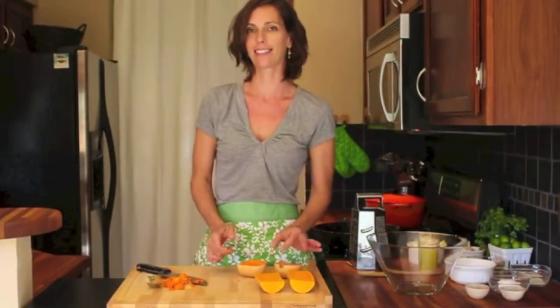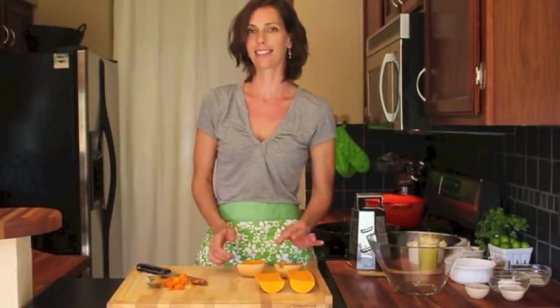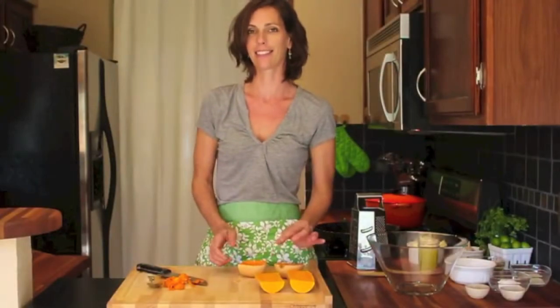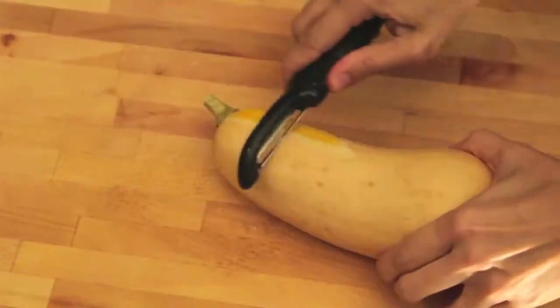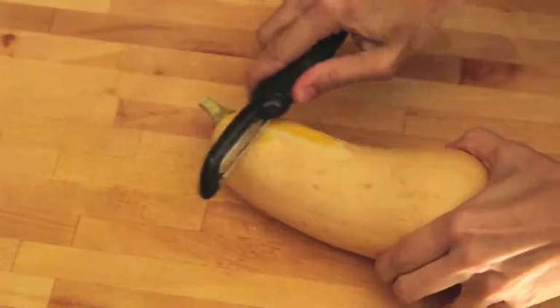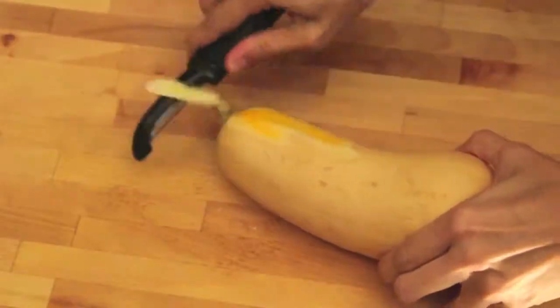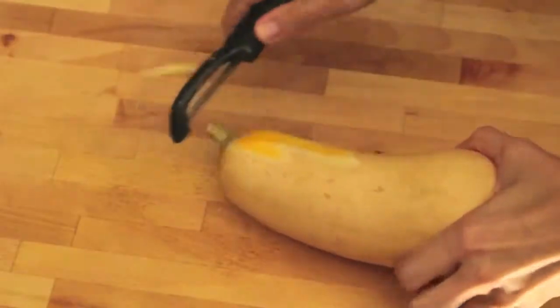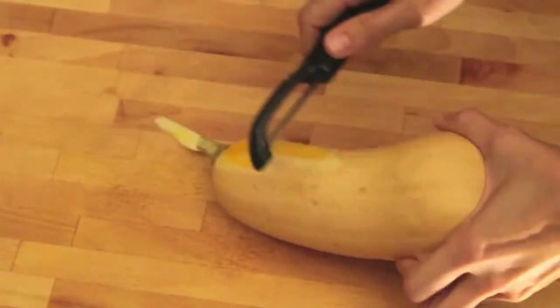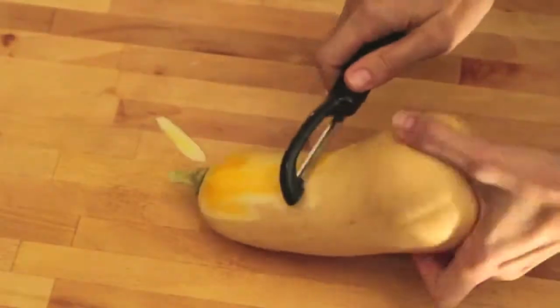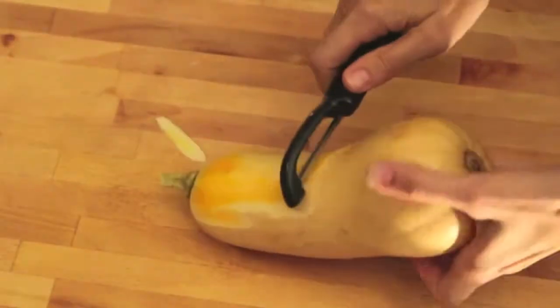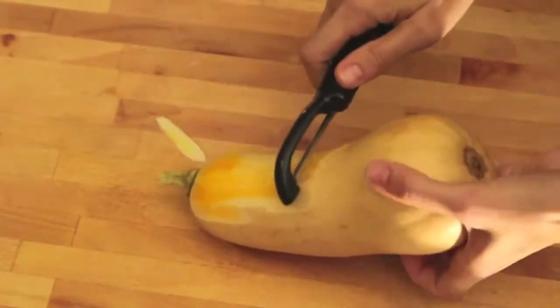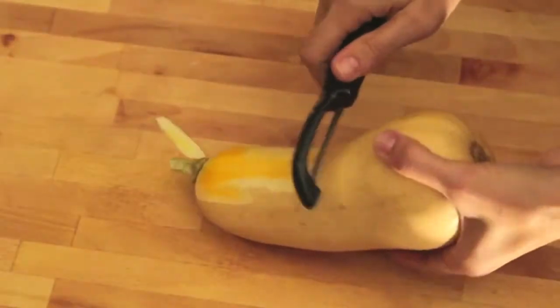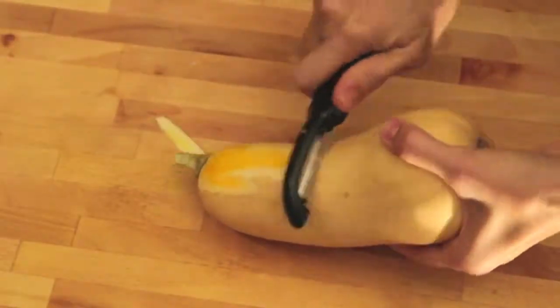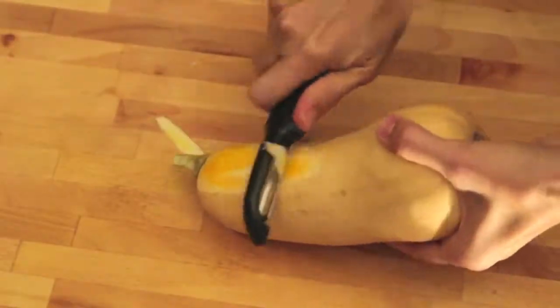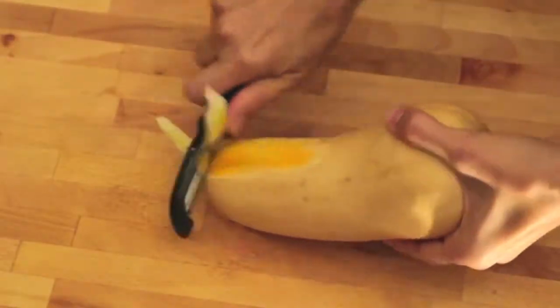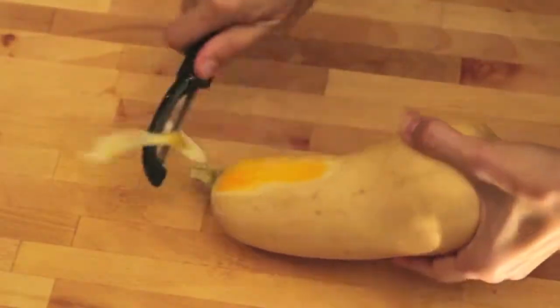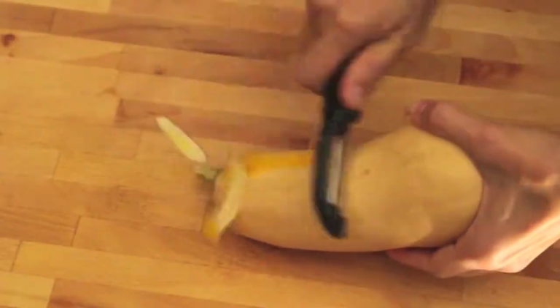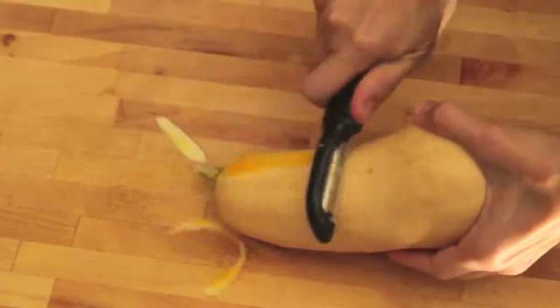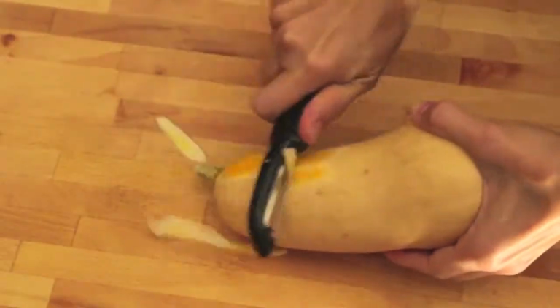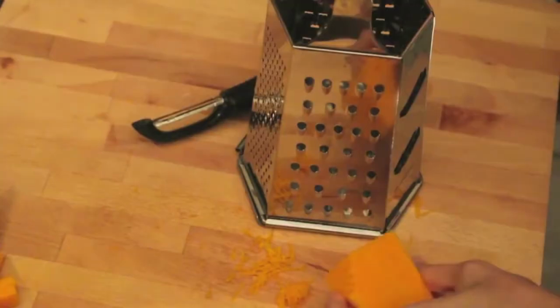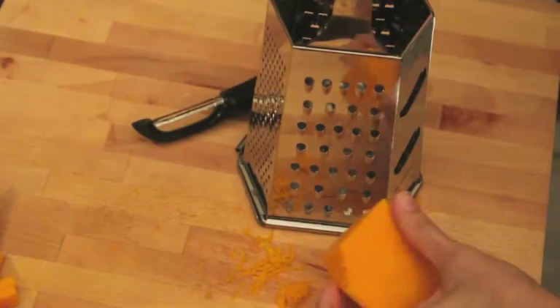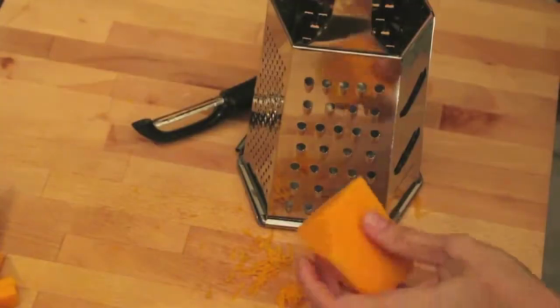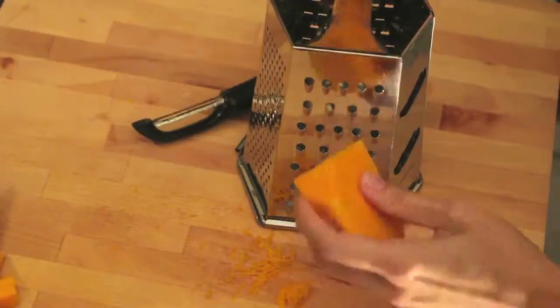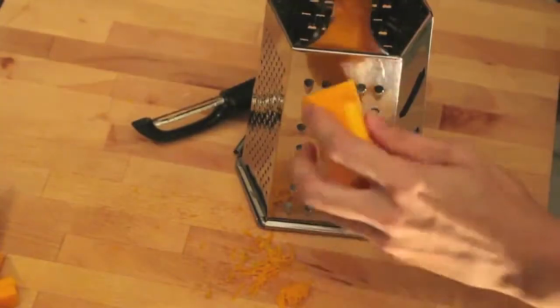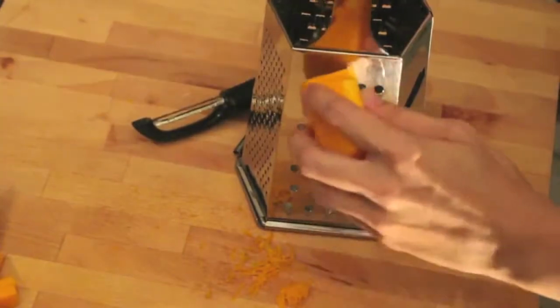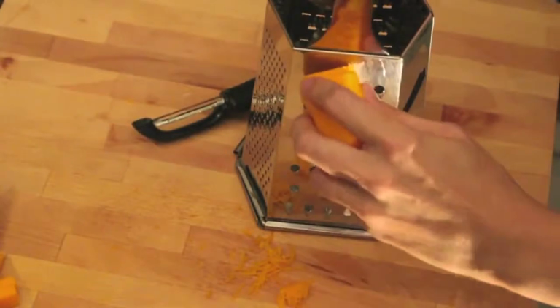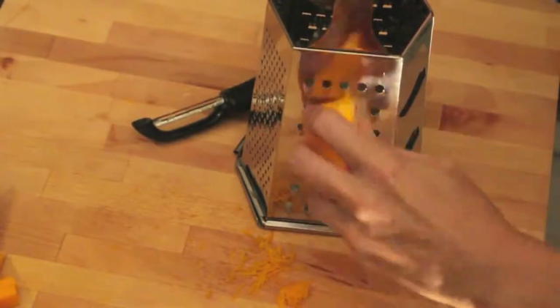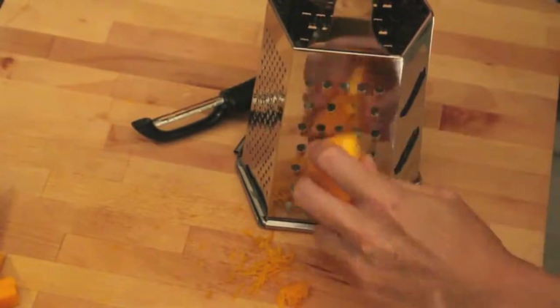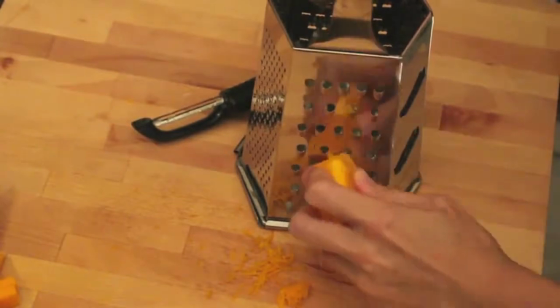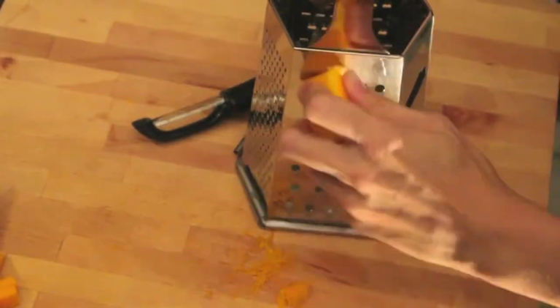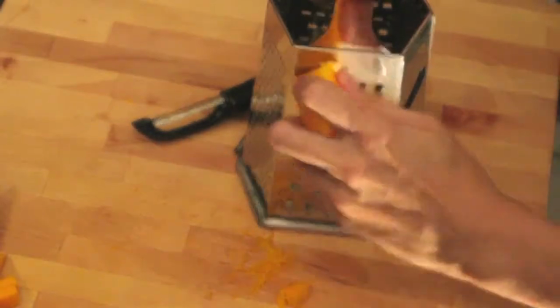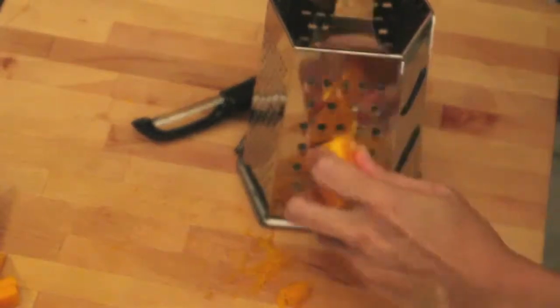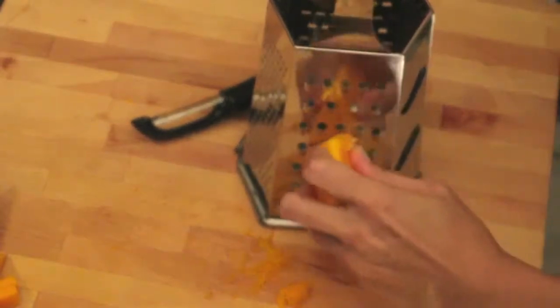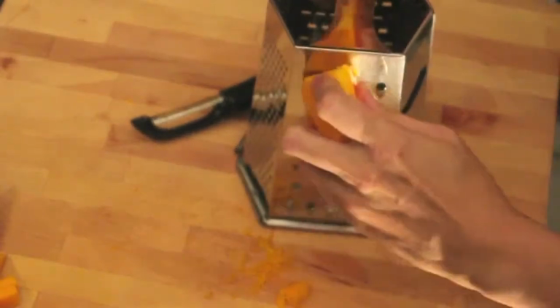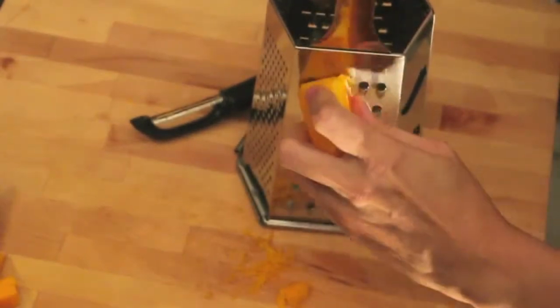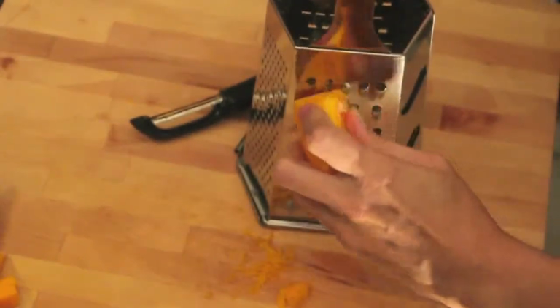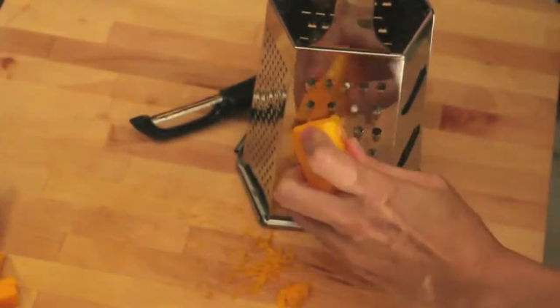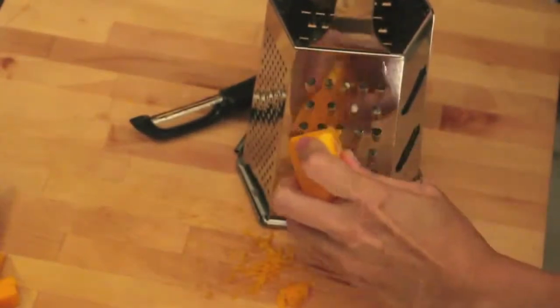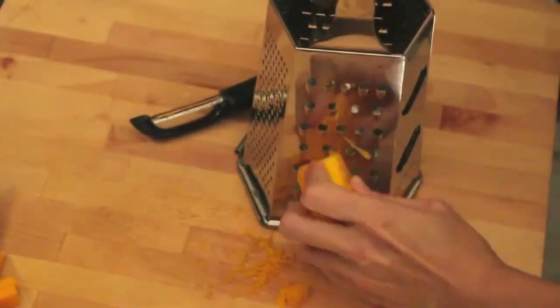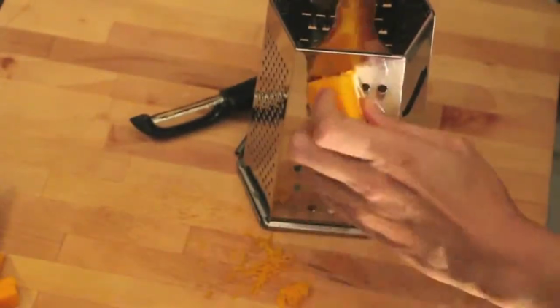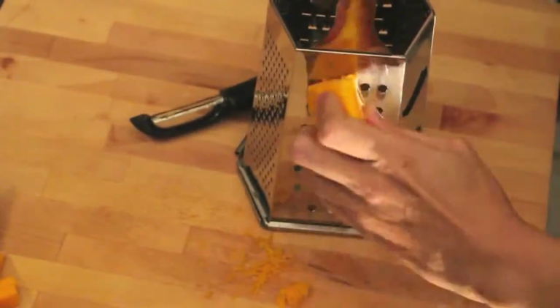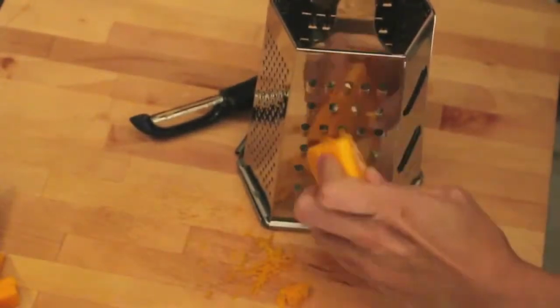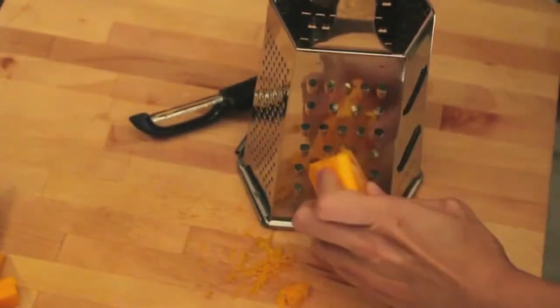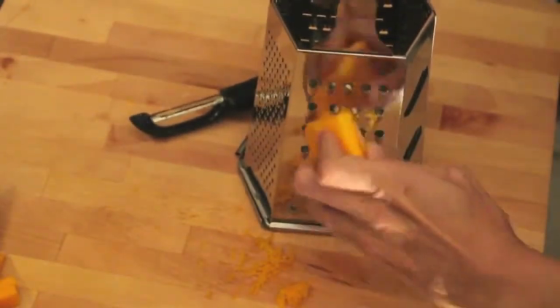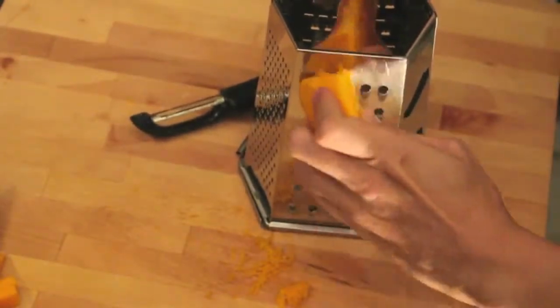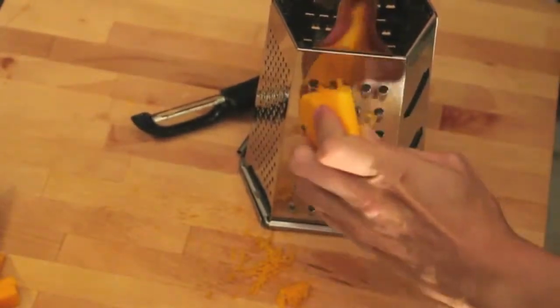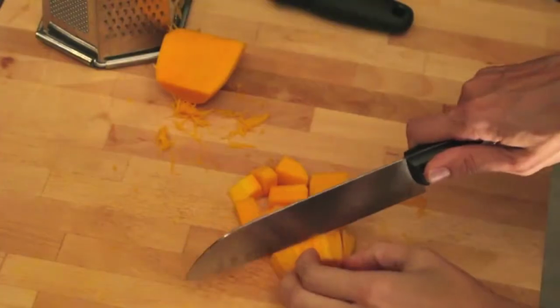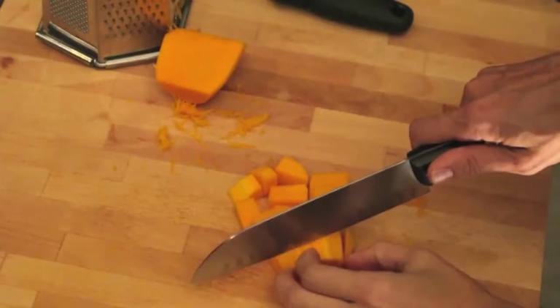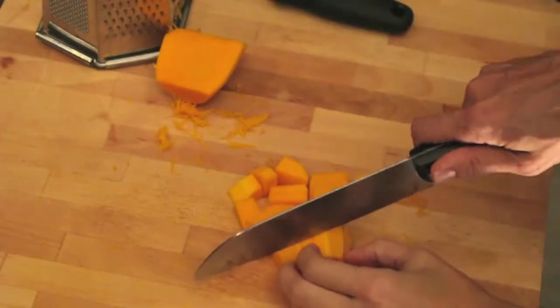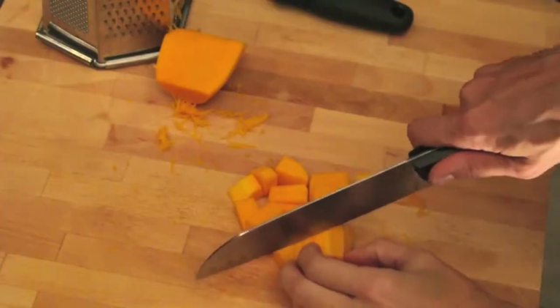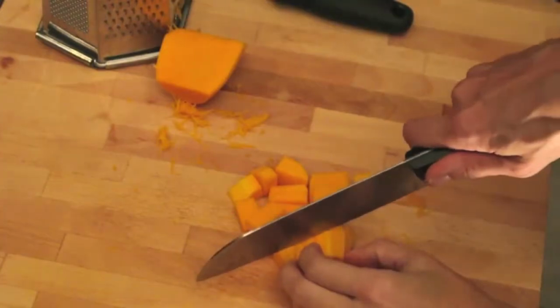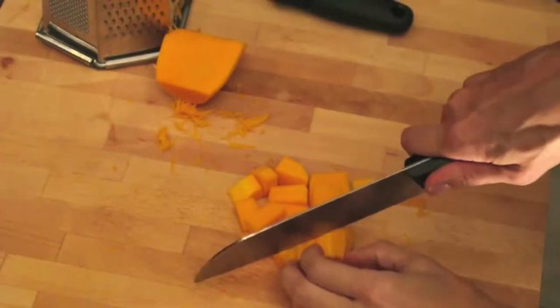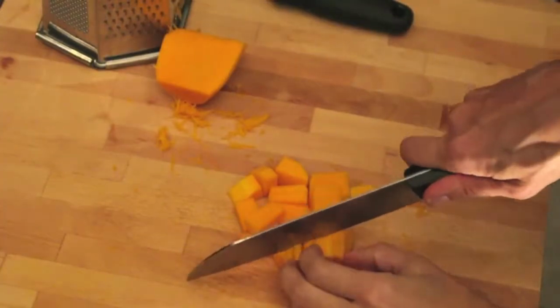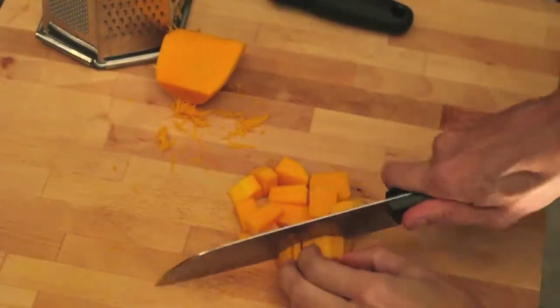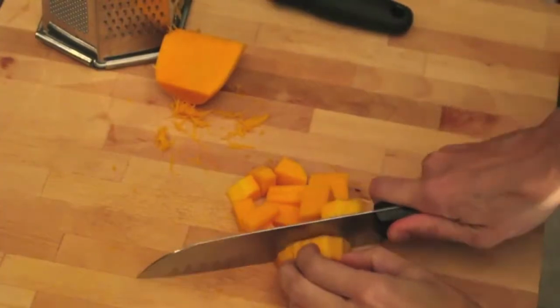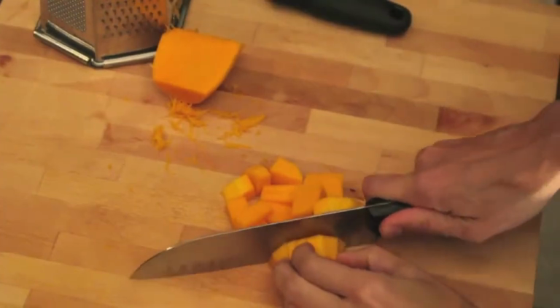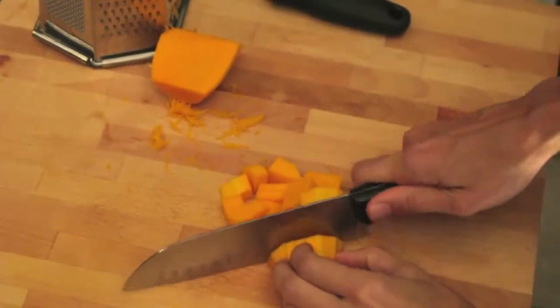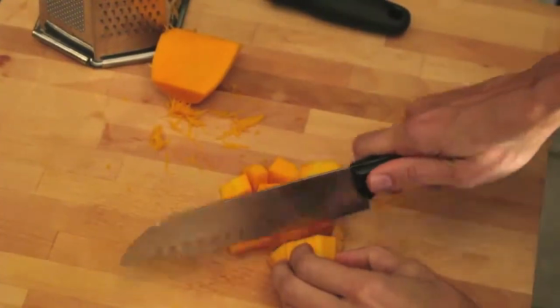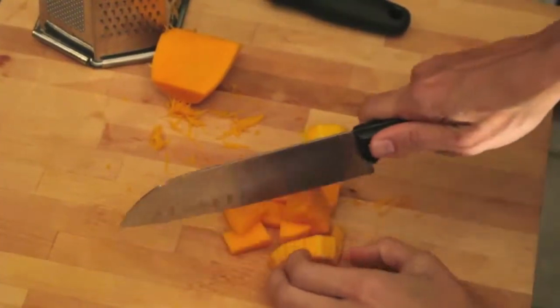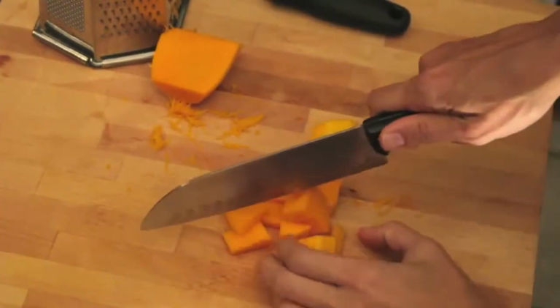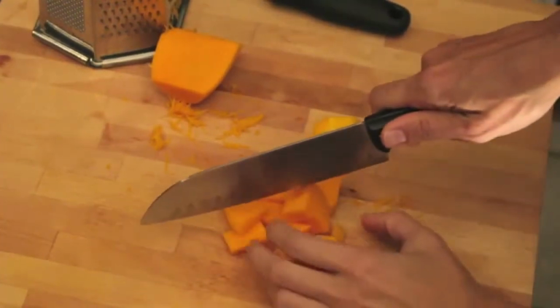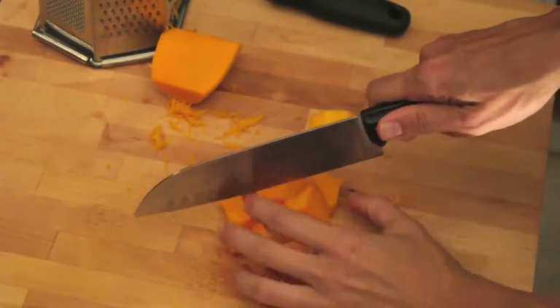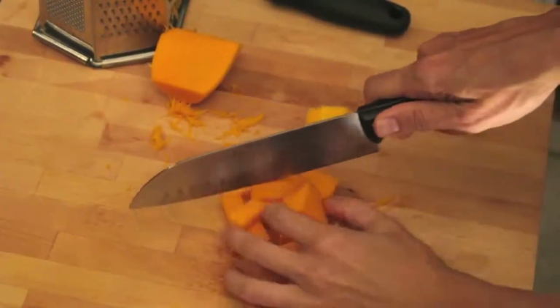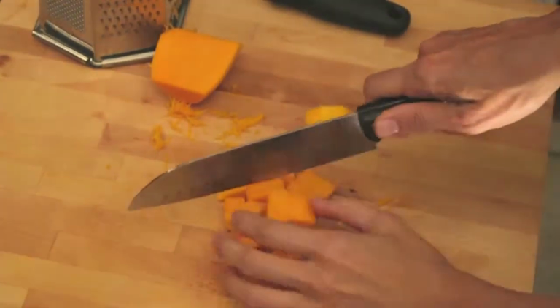If you're going to be grating, chopping, slicing, or dicing your butternut squash for a recipe, simply peel it first before slicing.